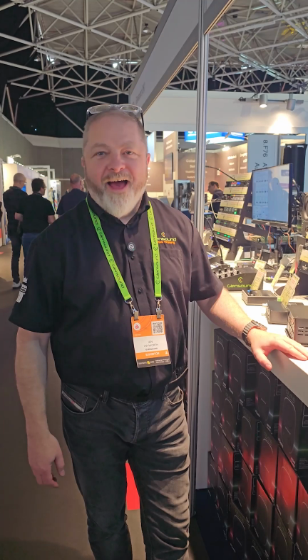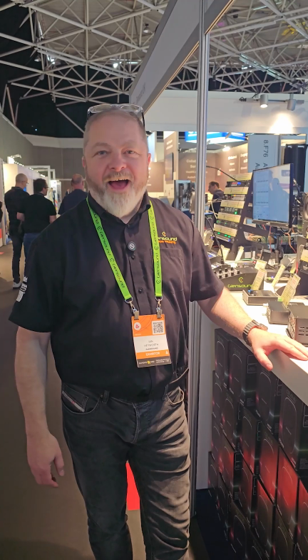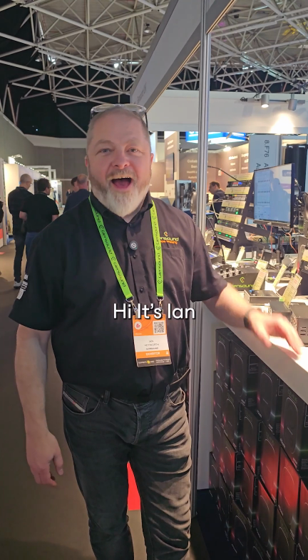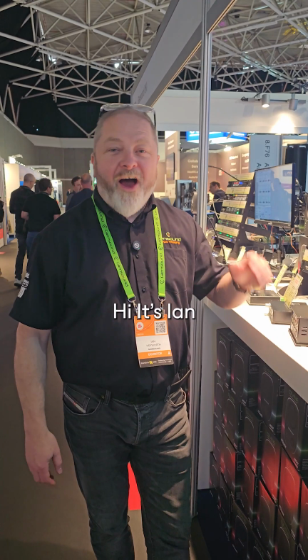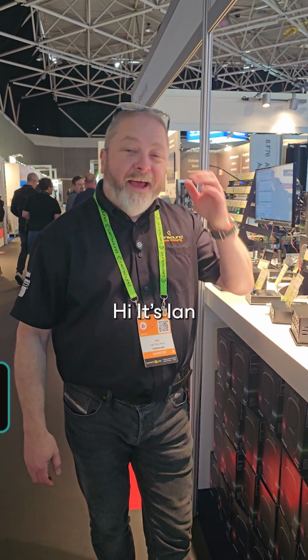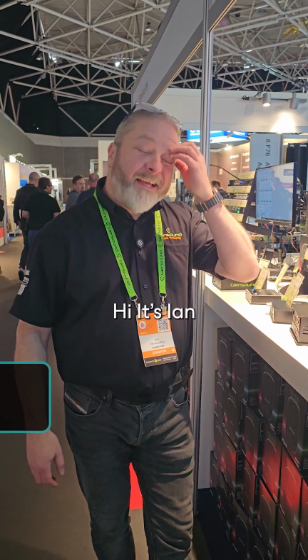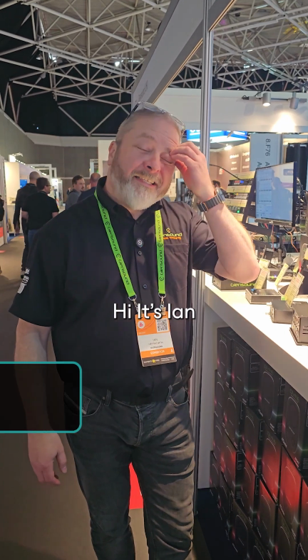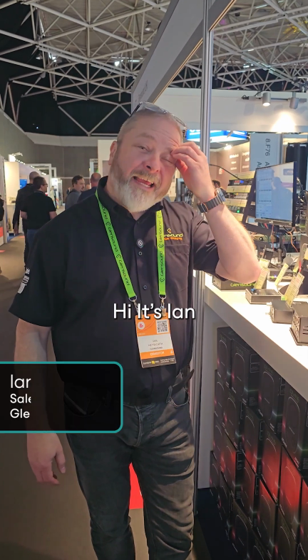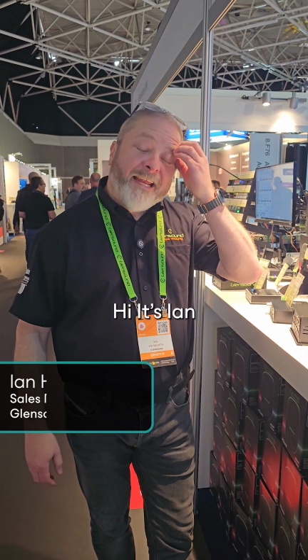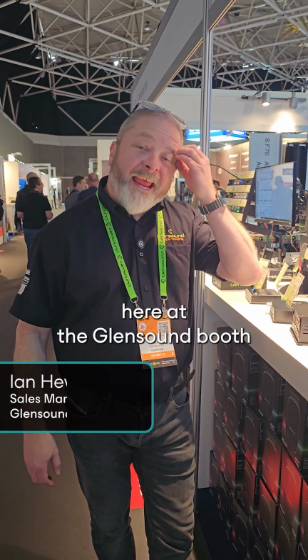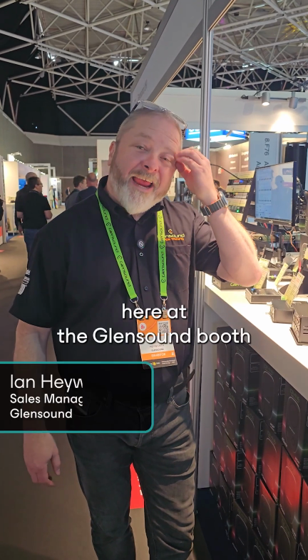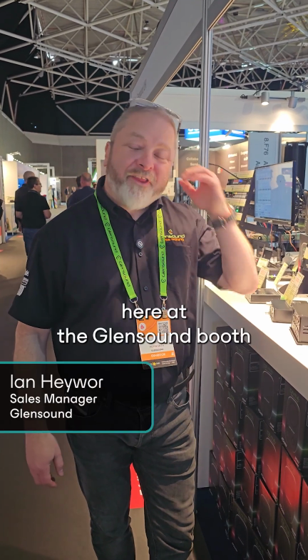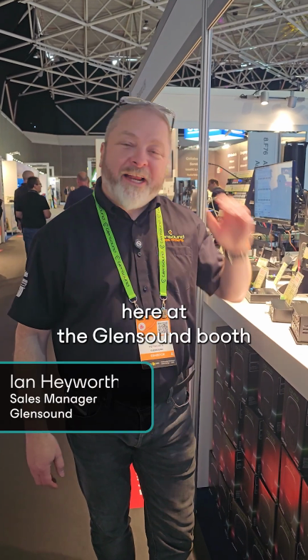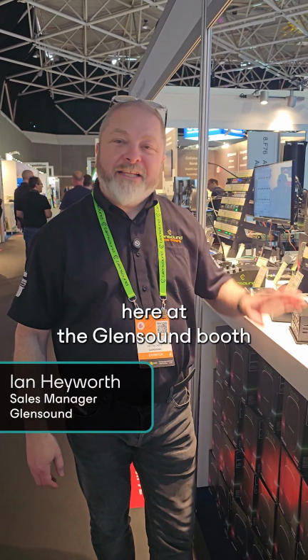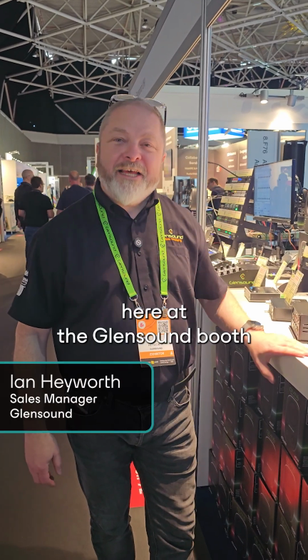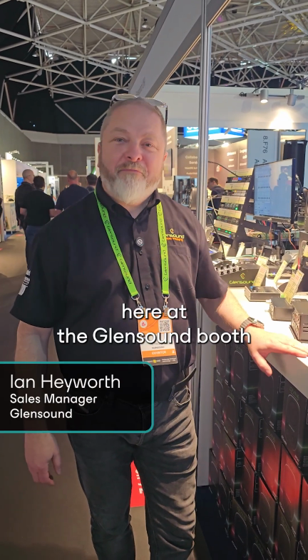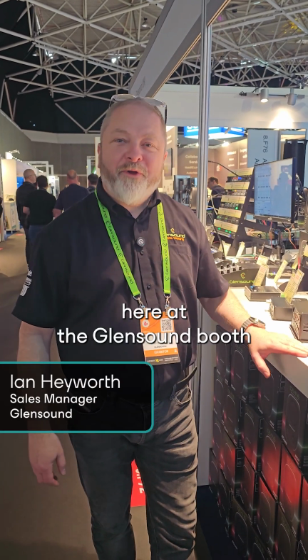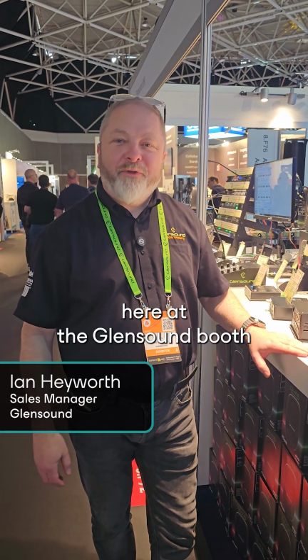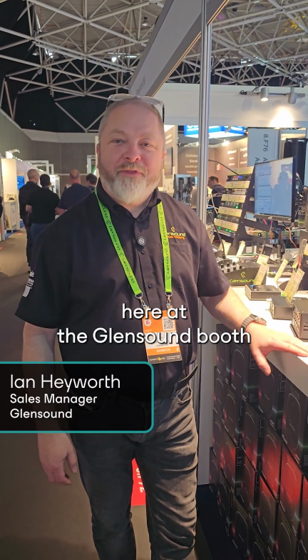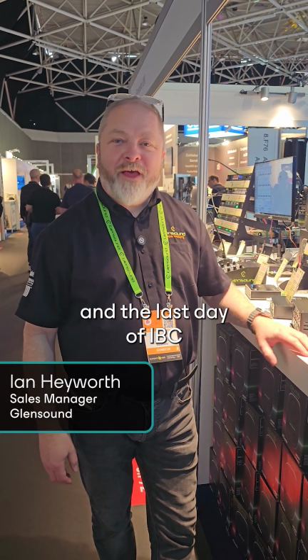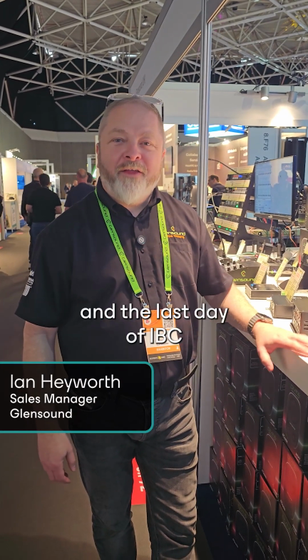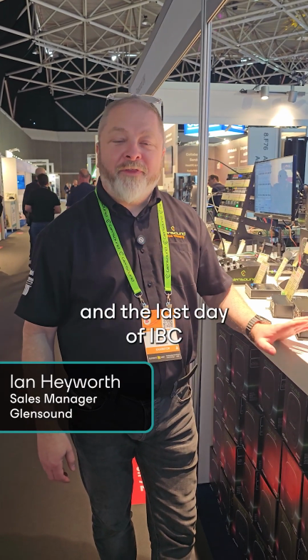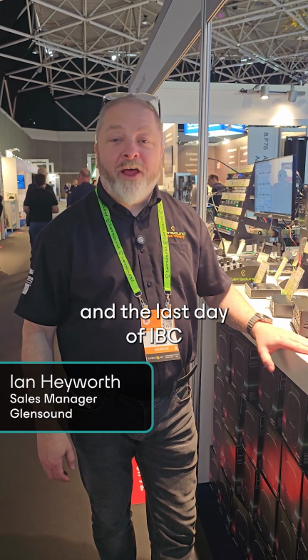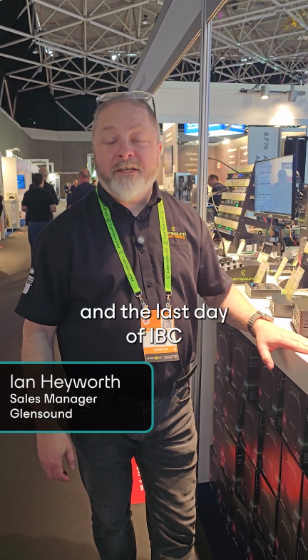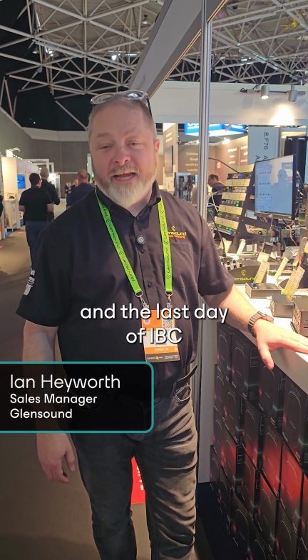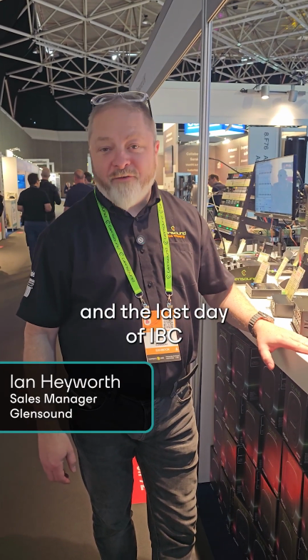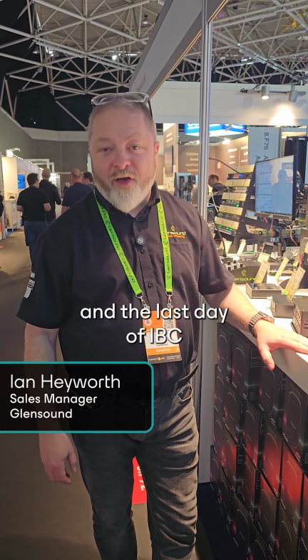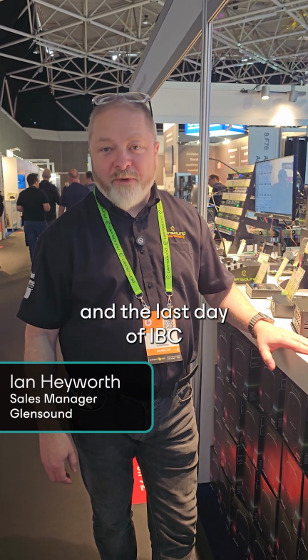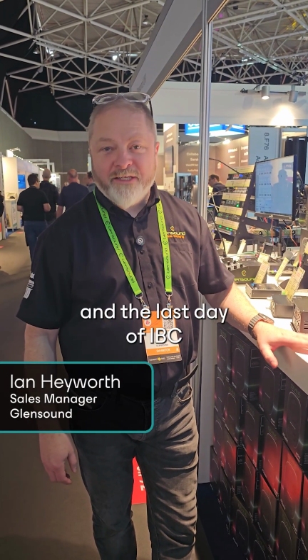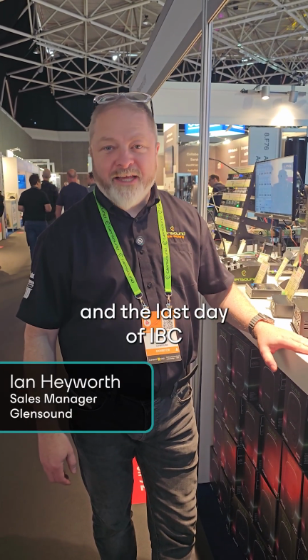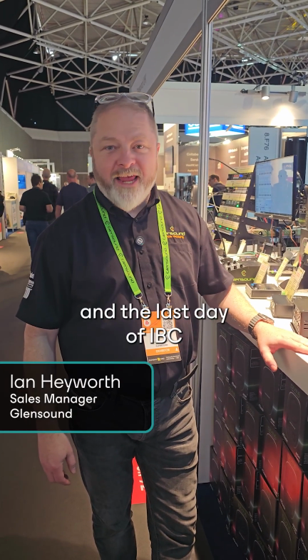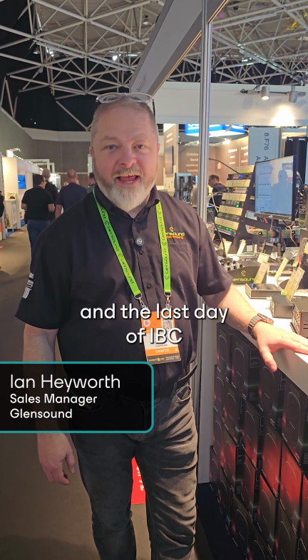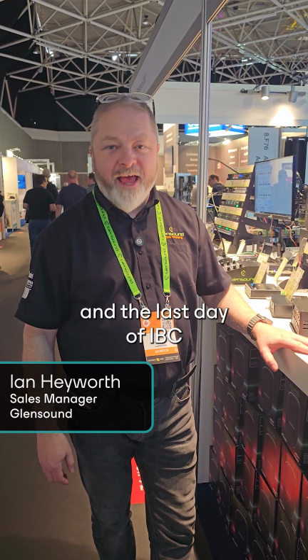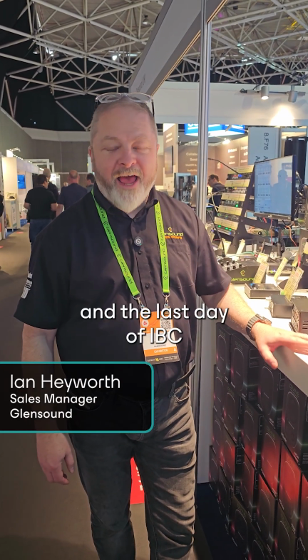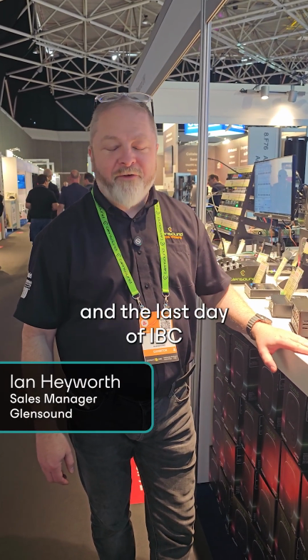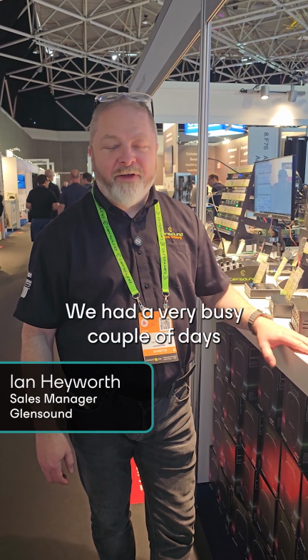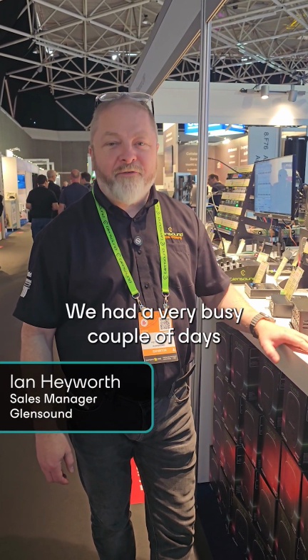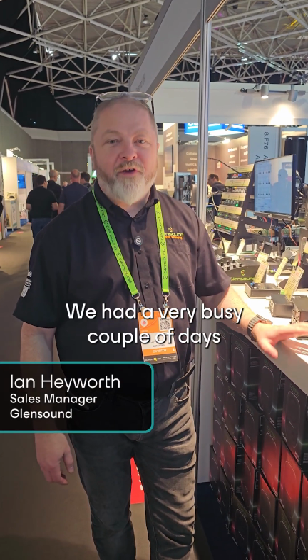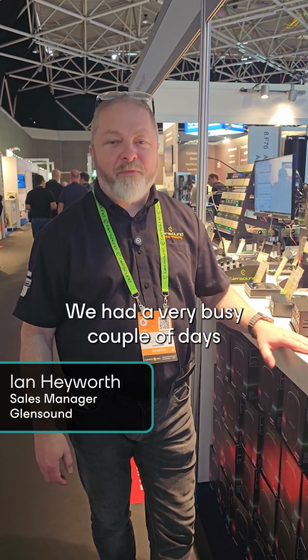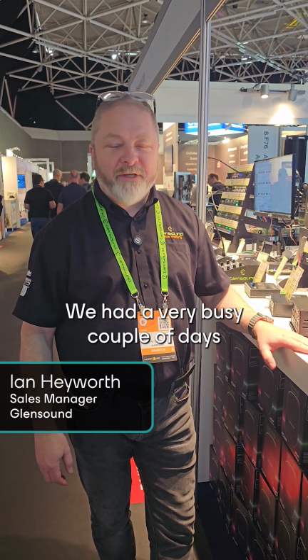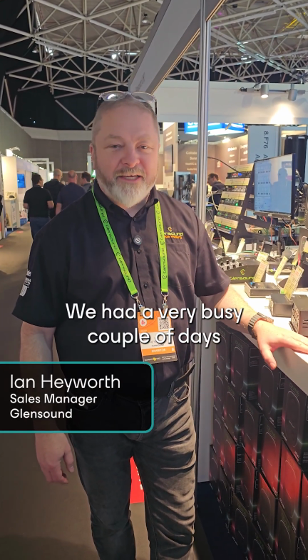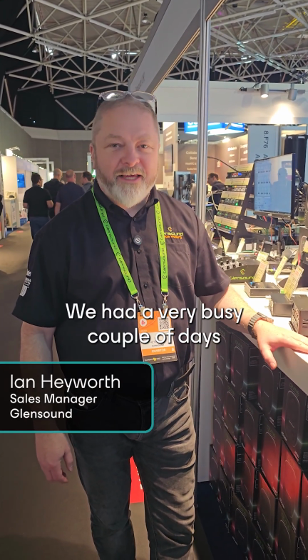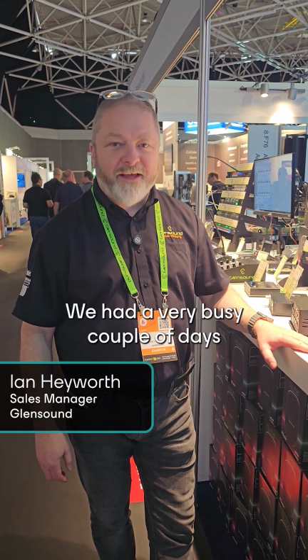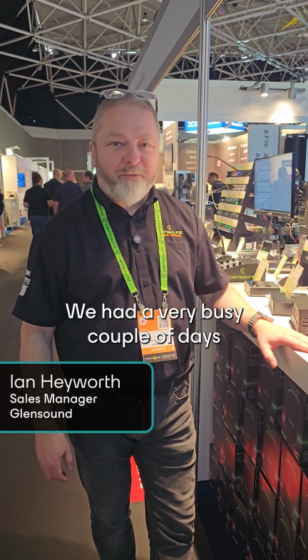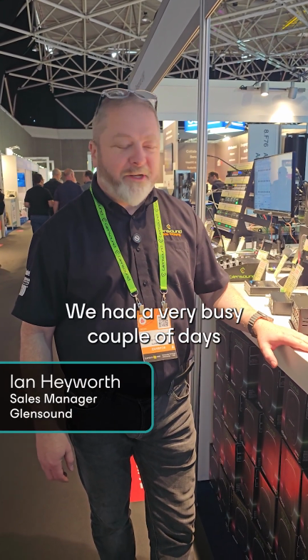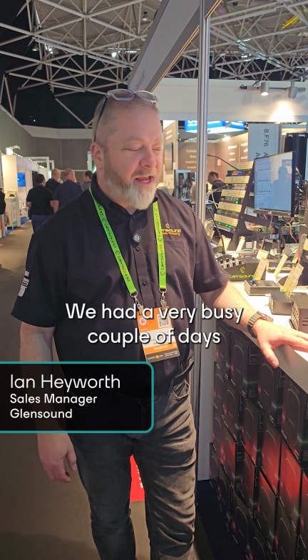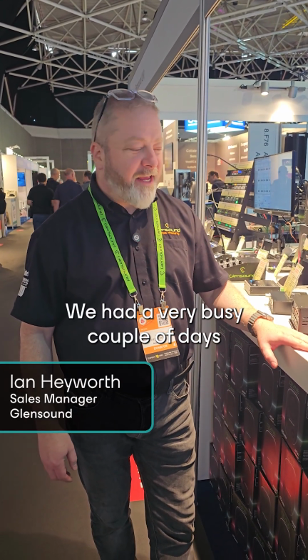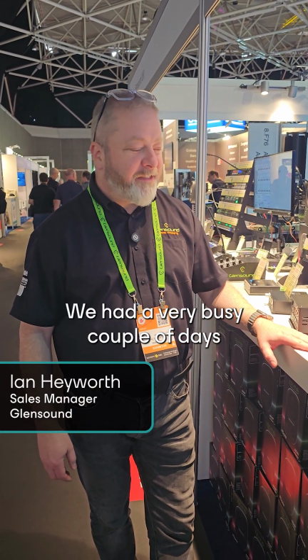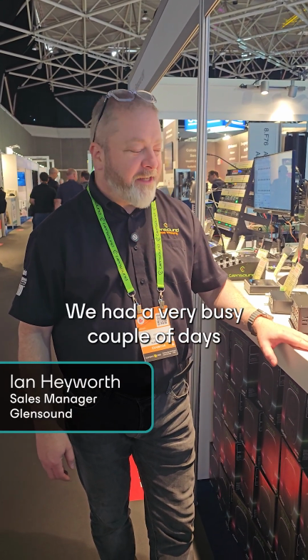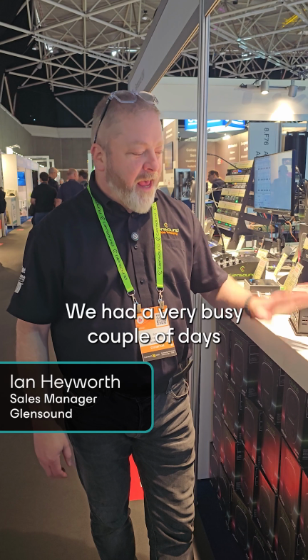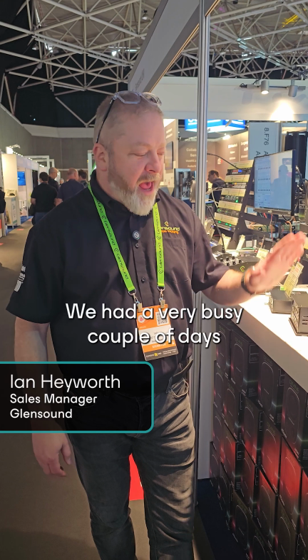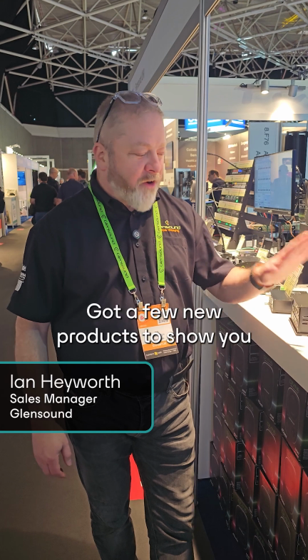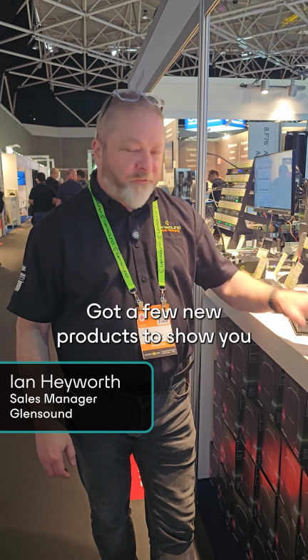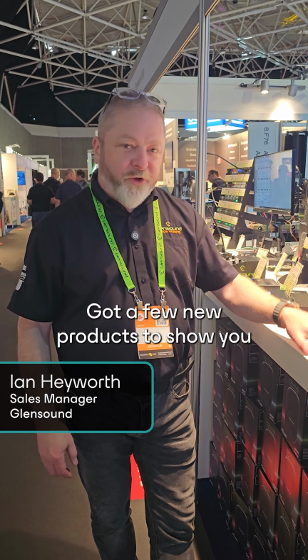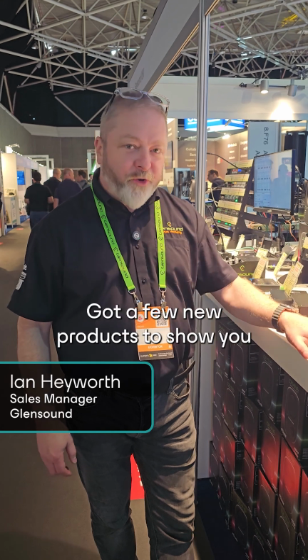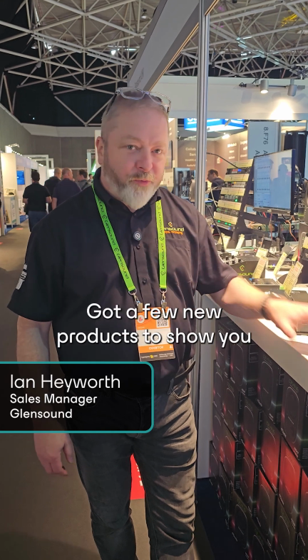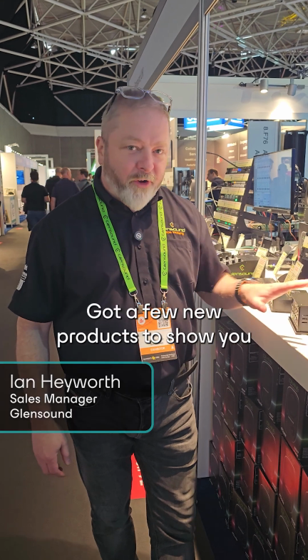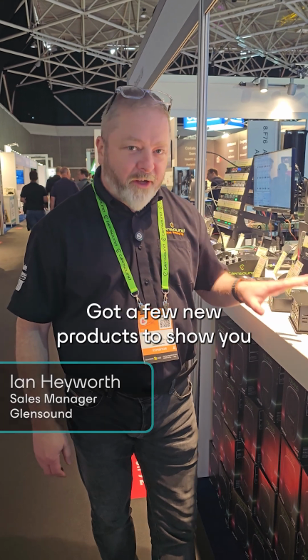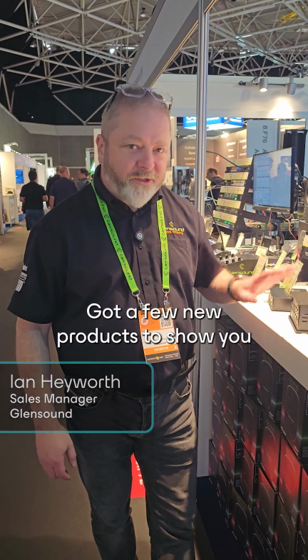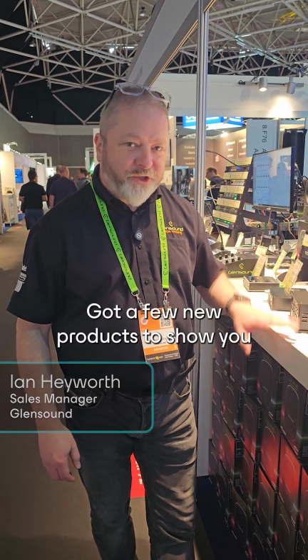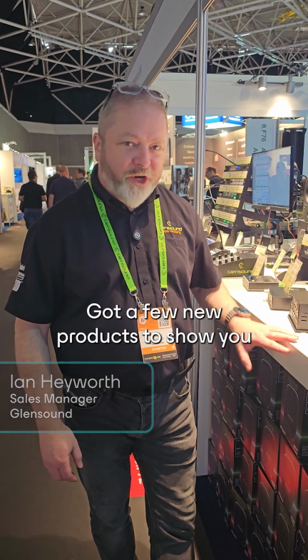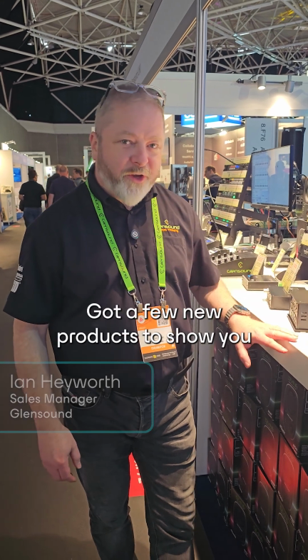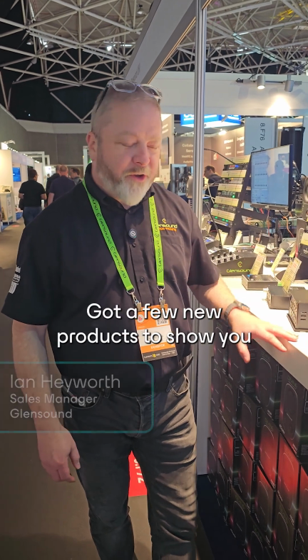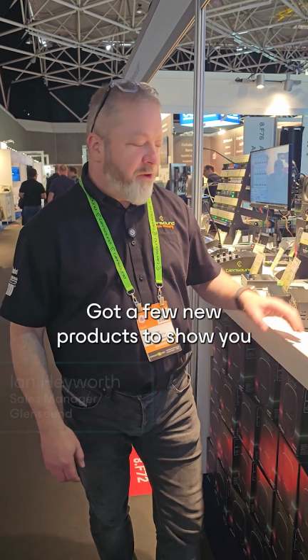Hi, it's Ian here at the Glensound booth on the last day of IBC. I've had a very busy couple of days and I've got a few new products to show you.